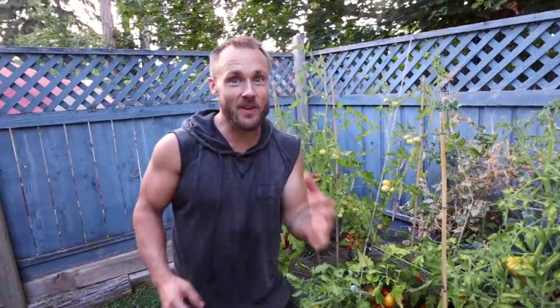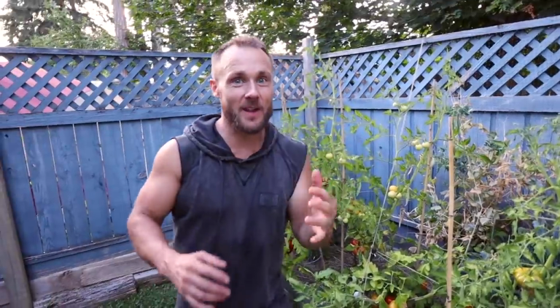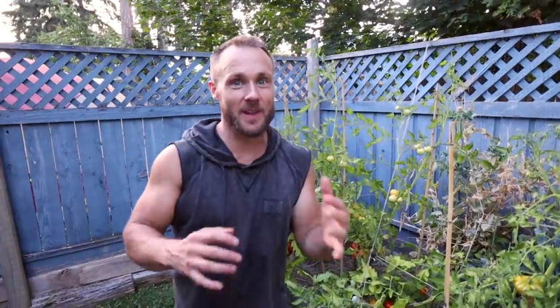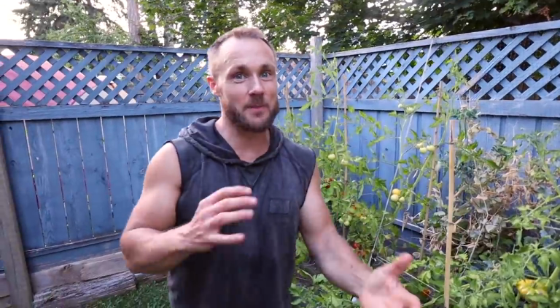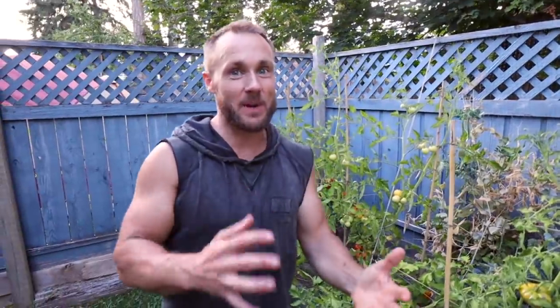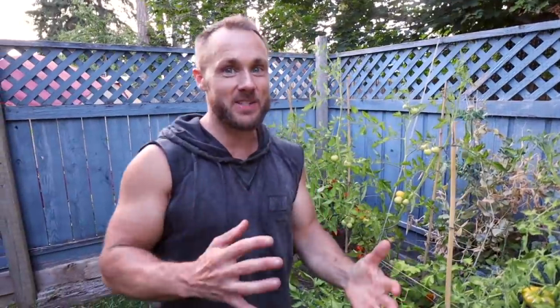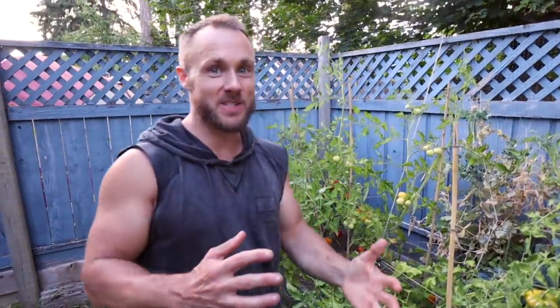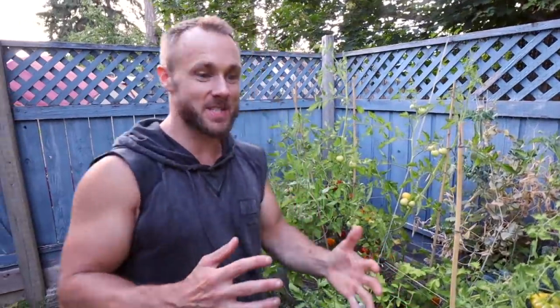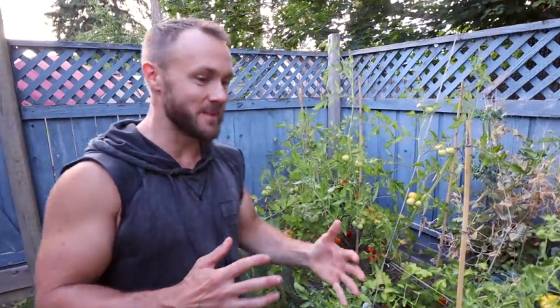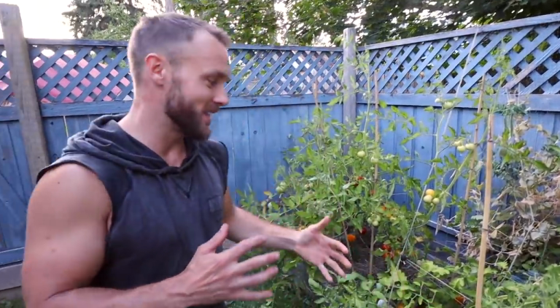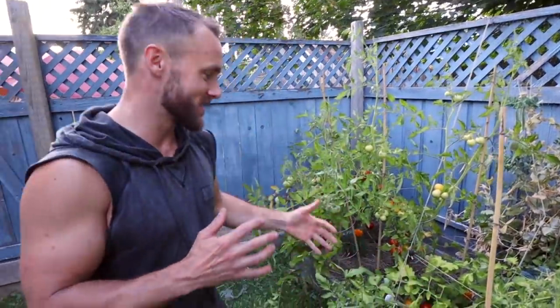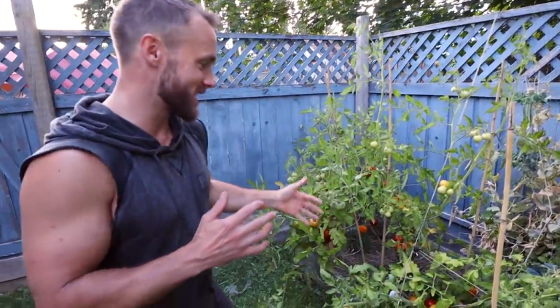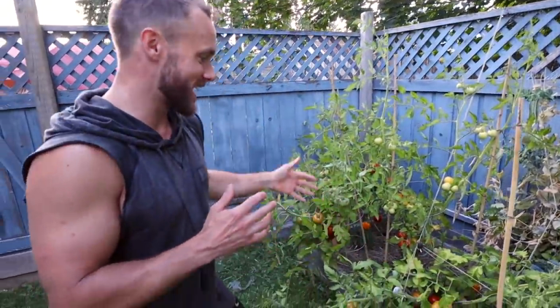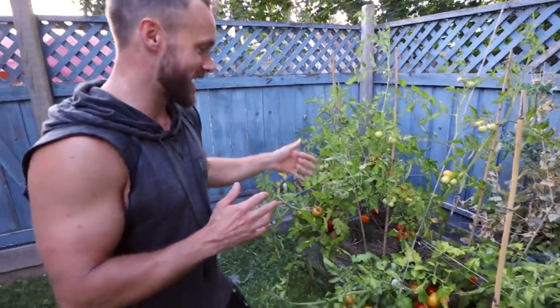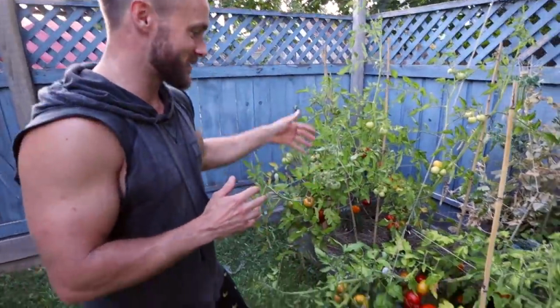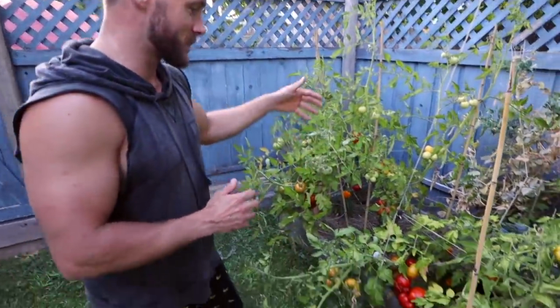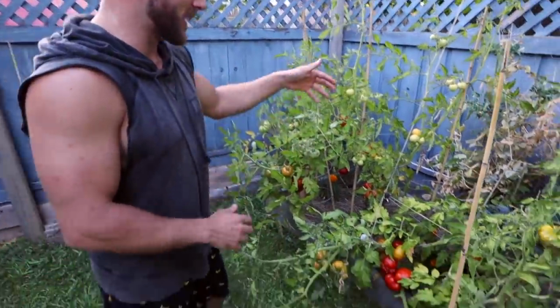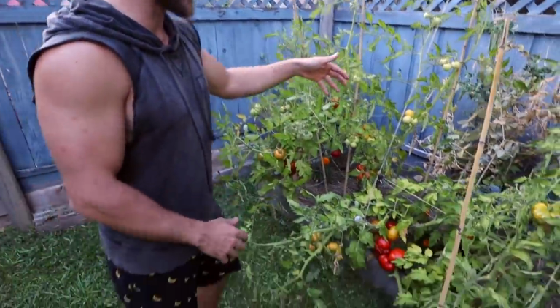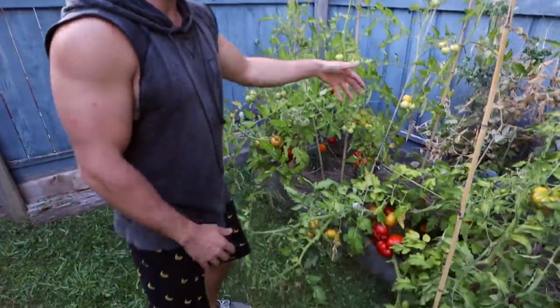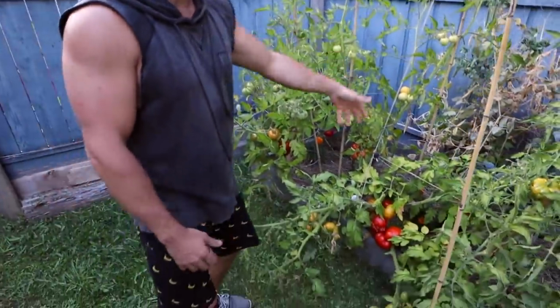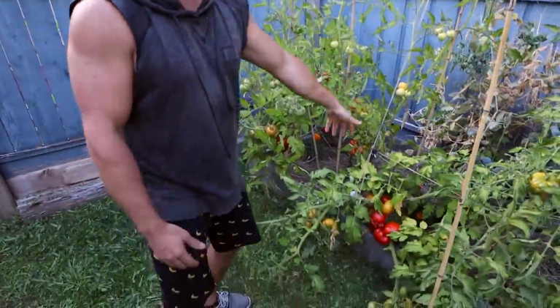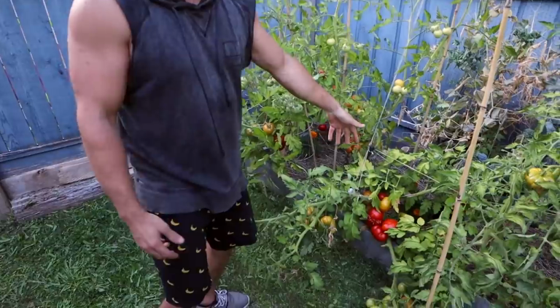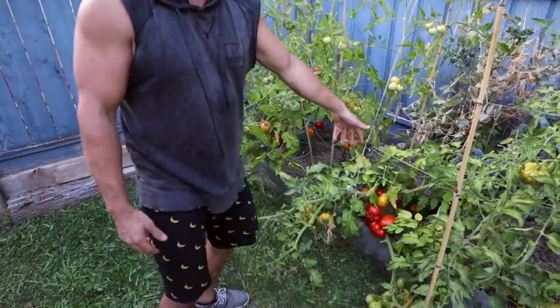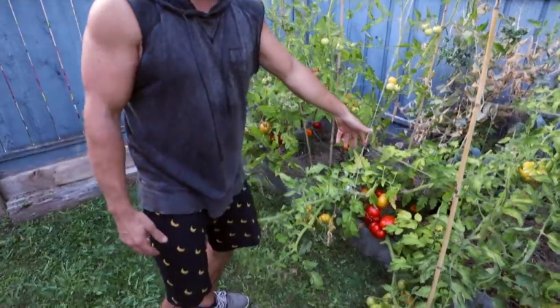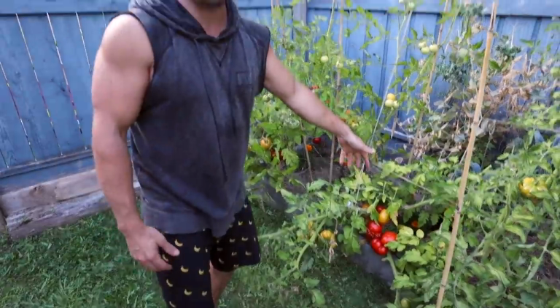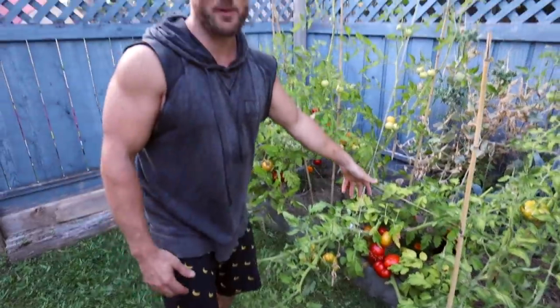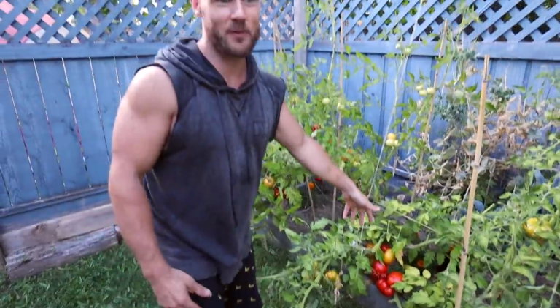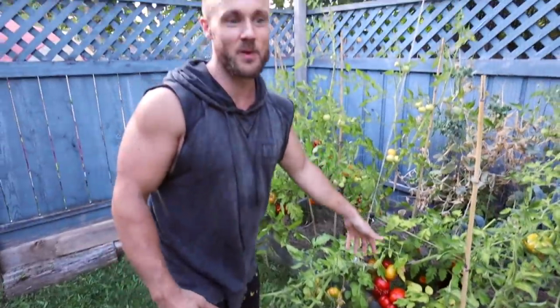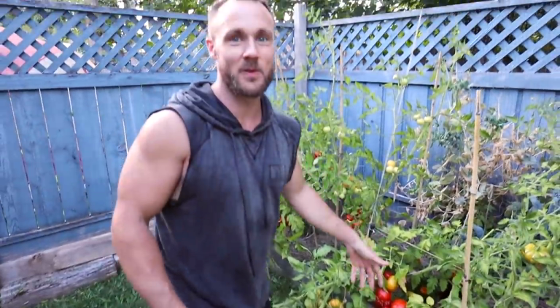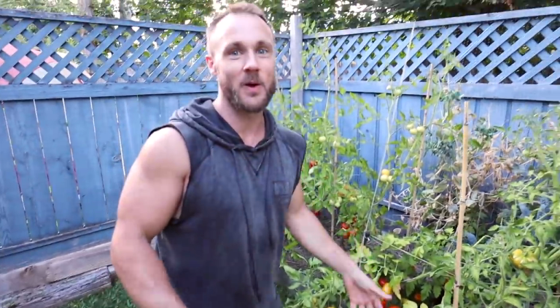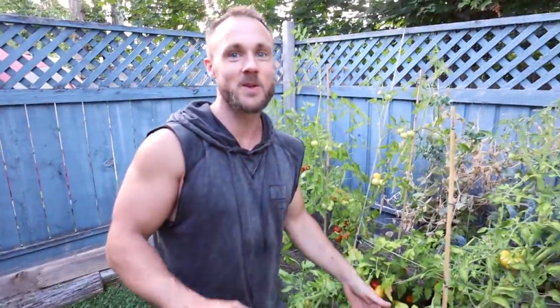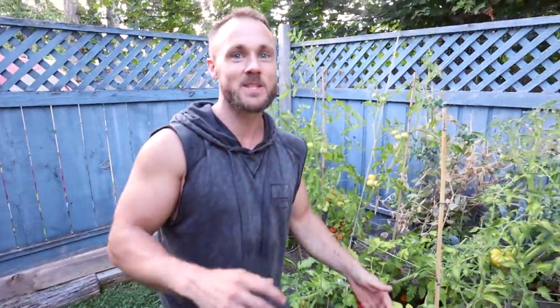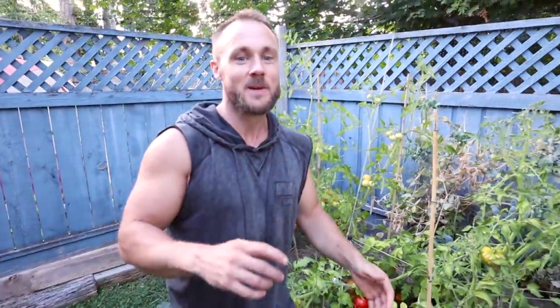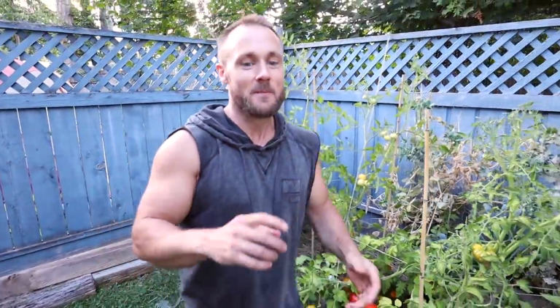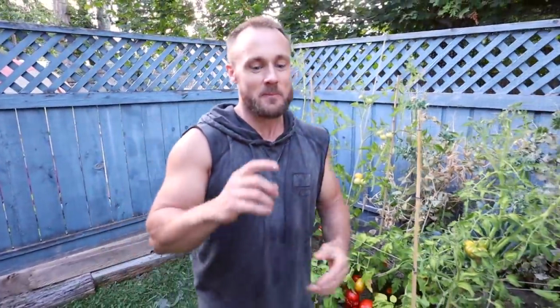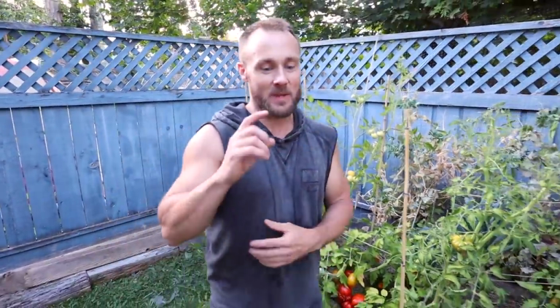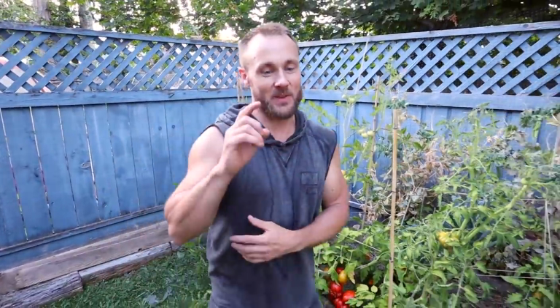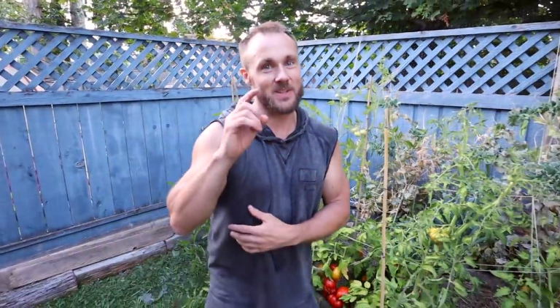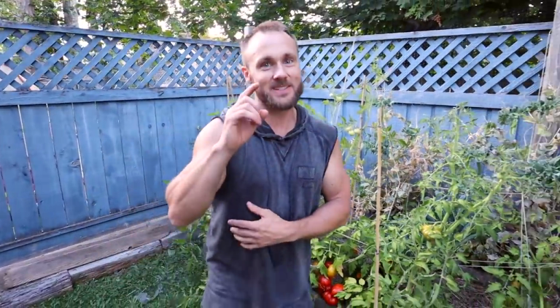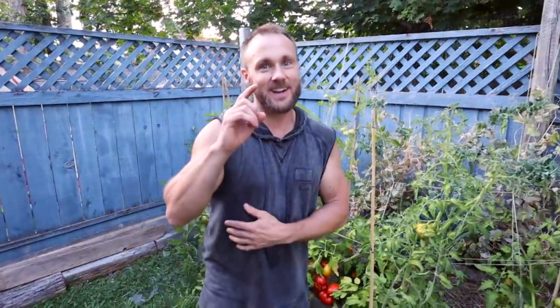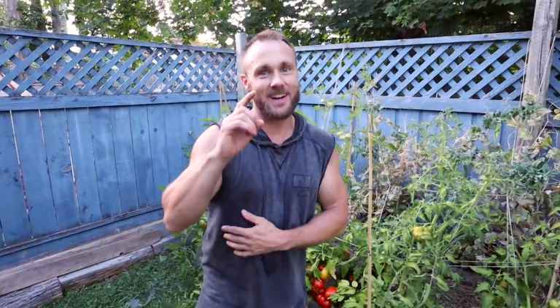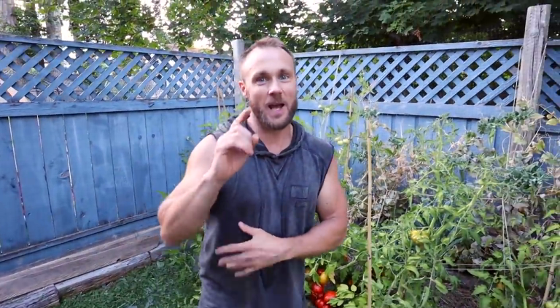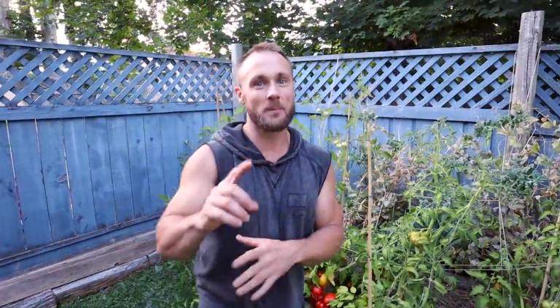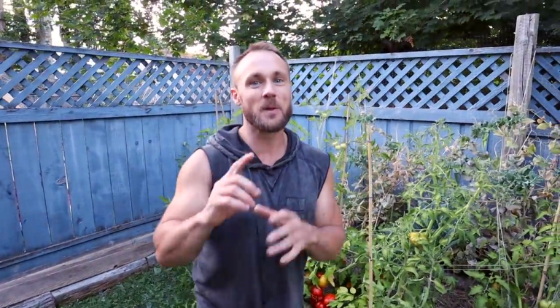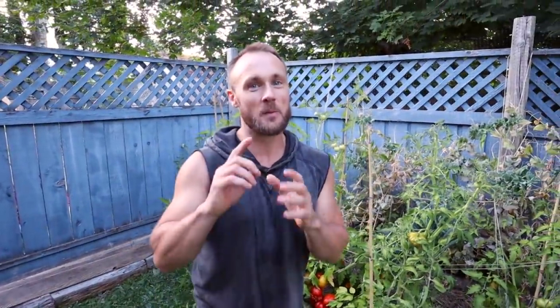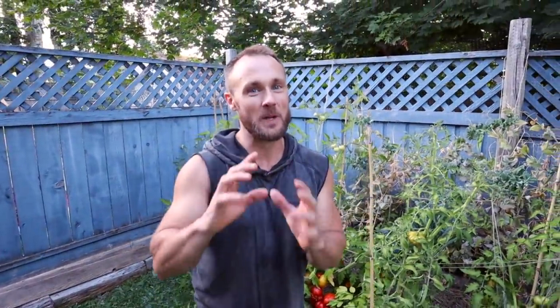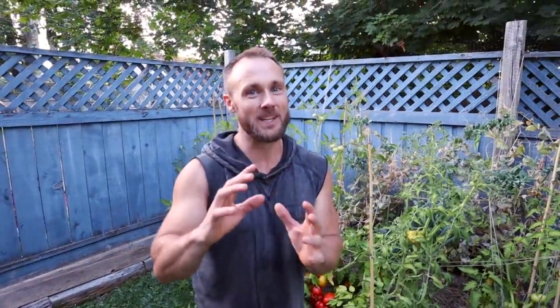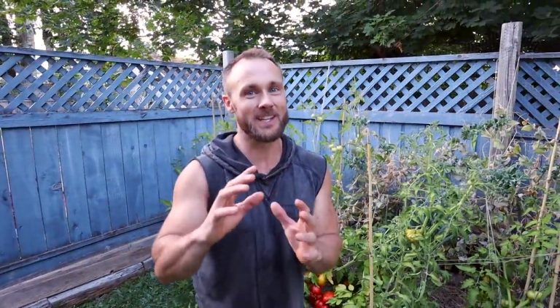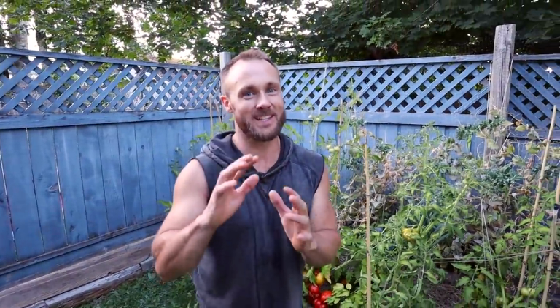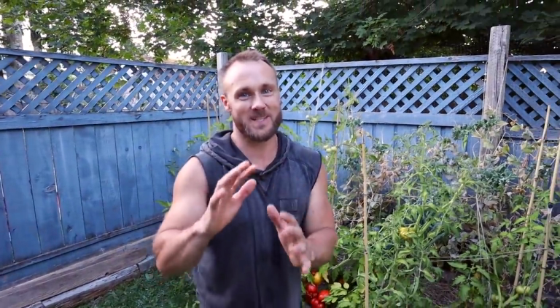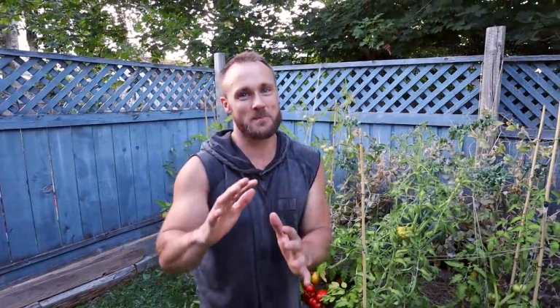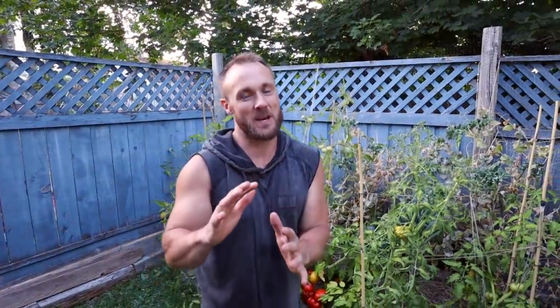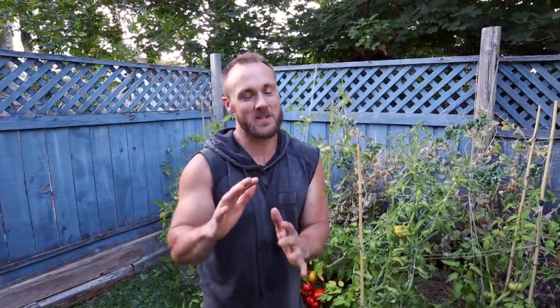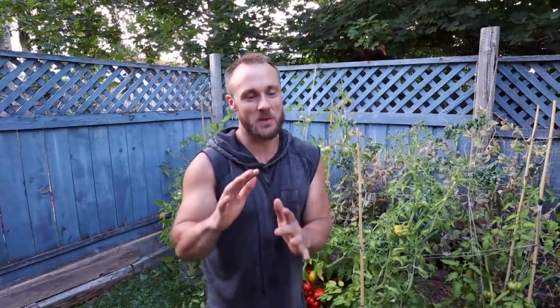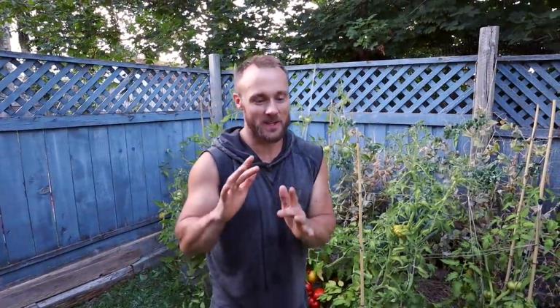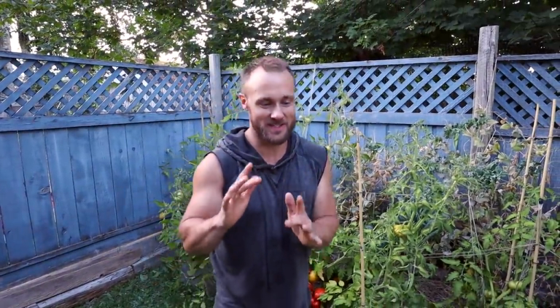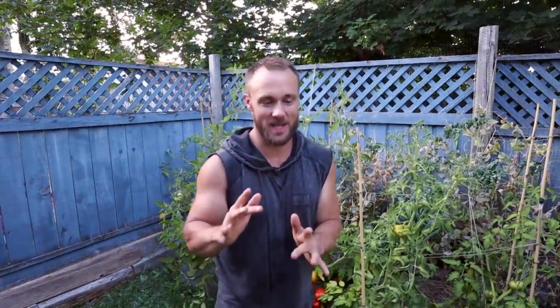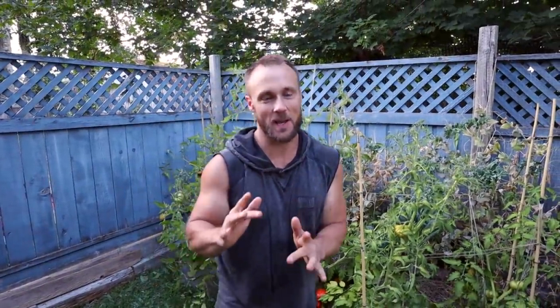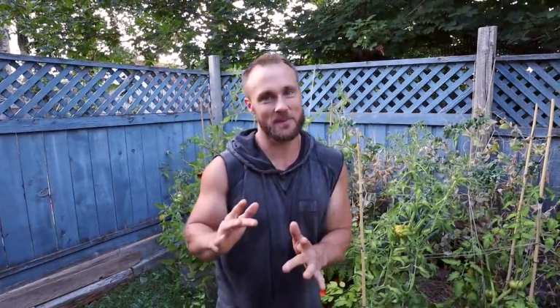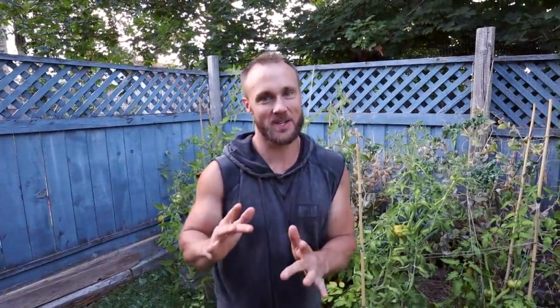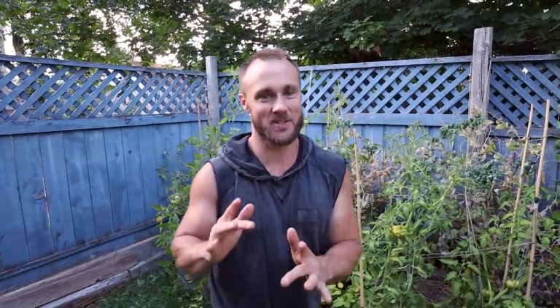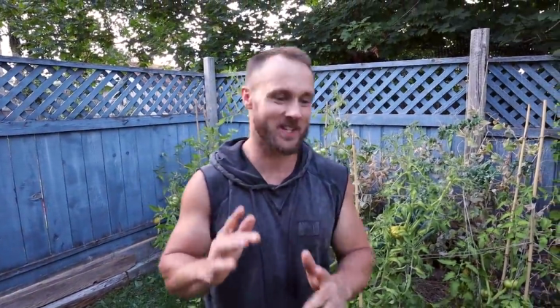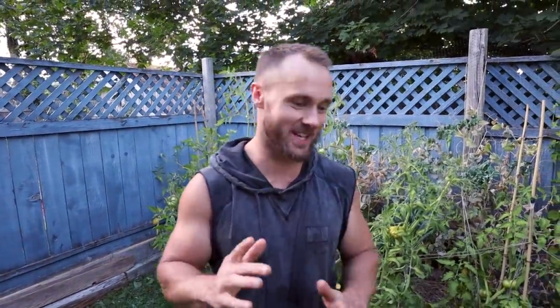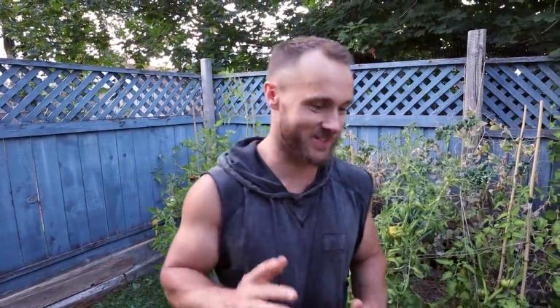We've got a bunch of tomatoes that I have to pick. I'm going to grab a few of those, but there are a couple of really special ones I want to show you guys.